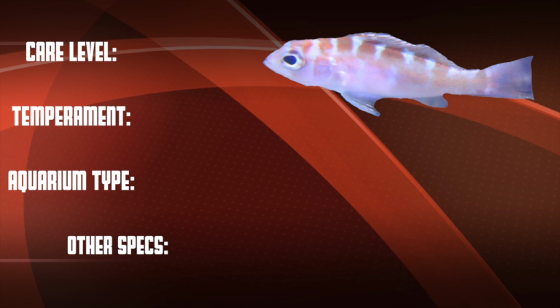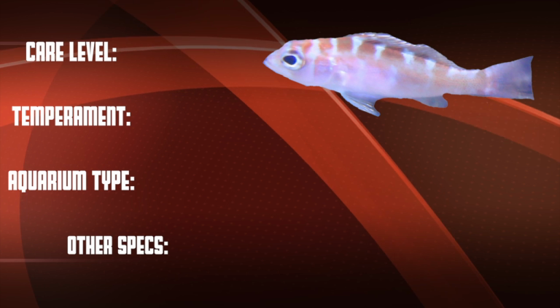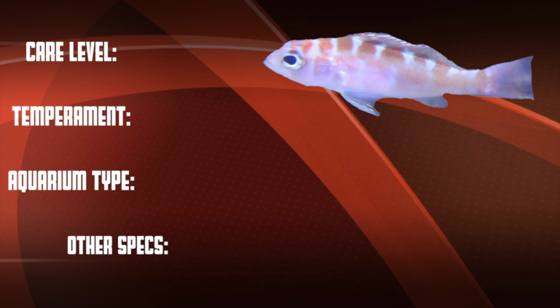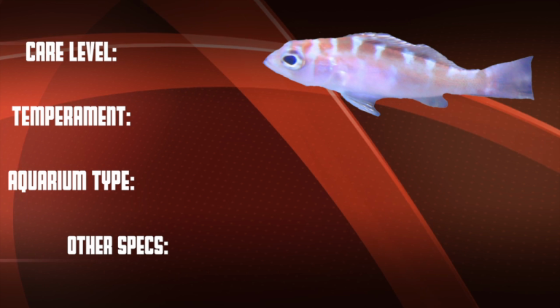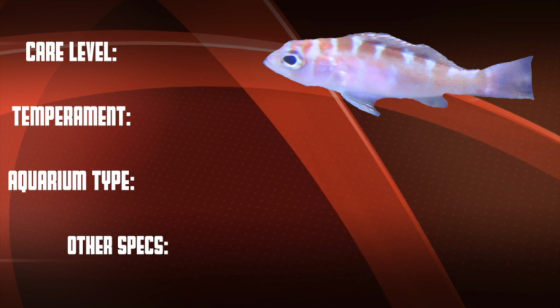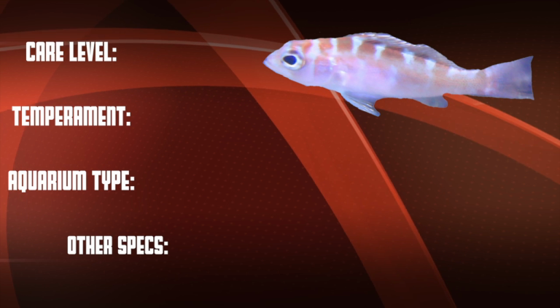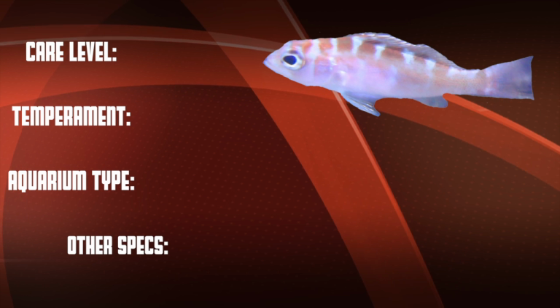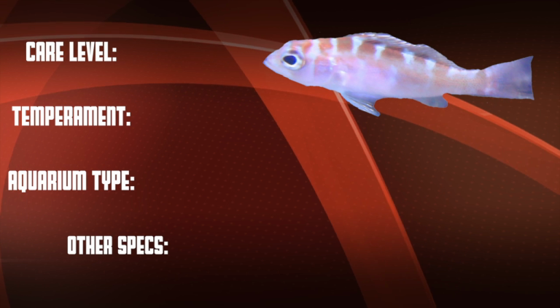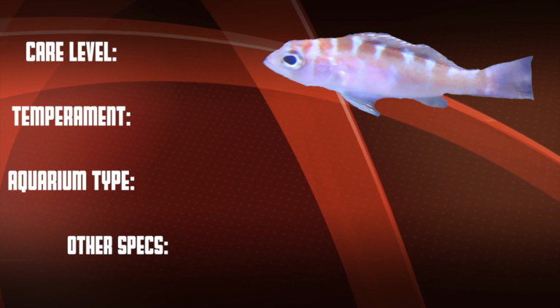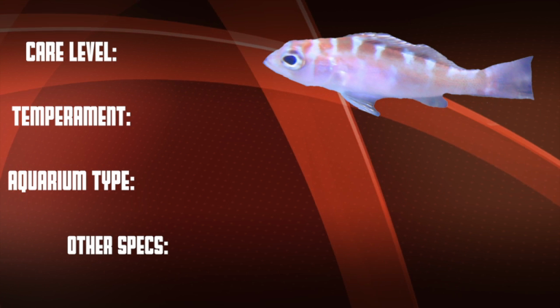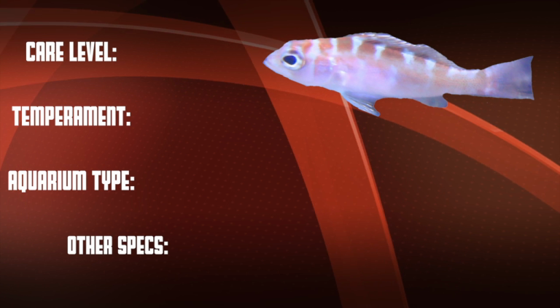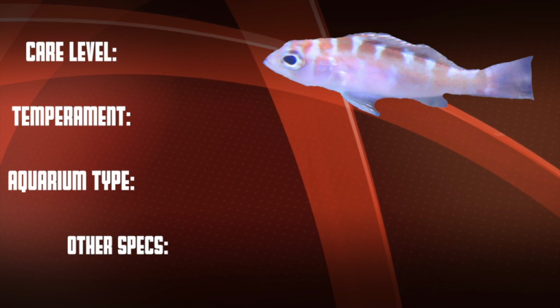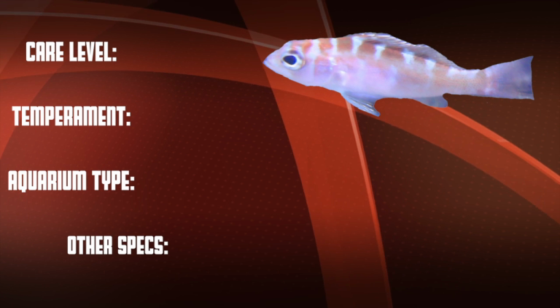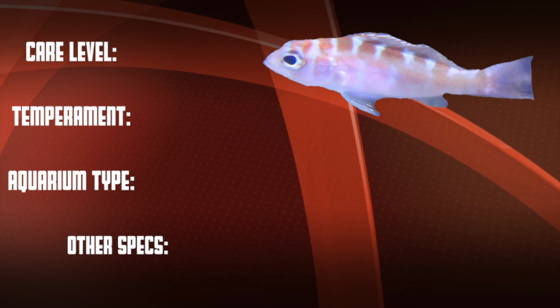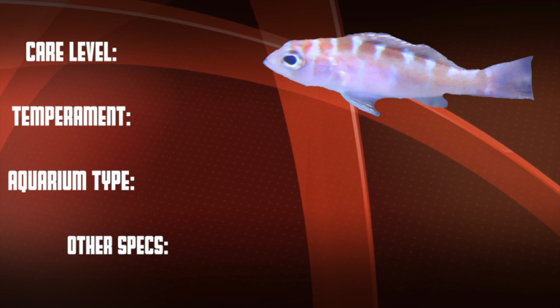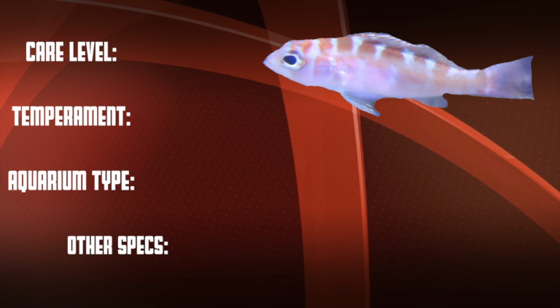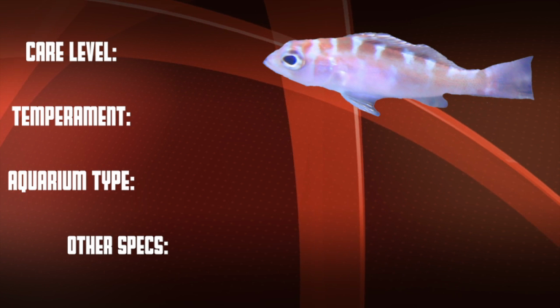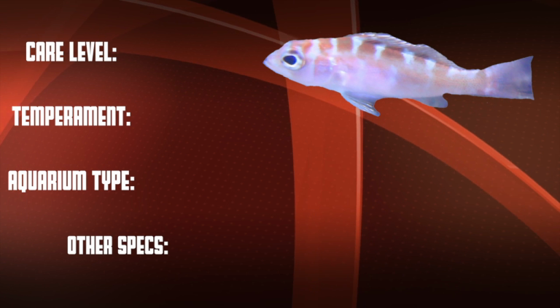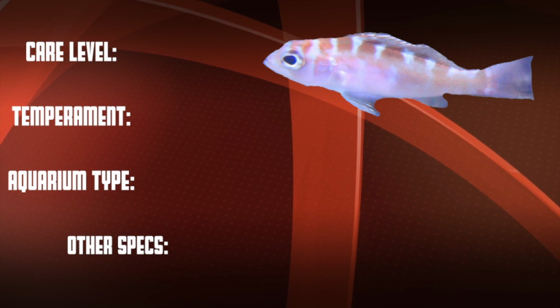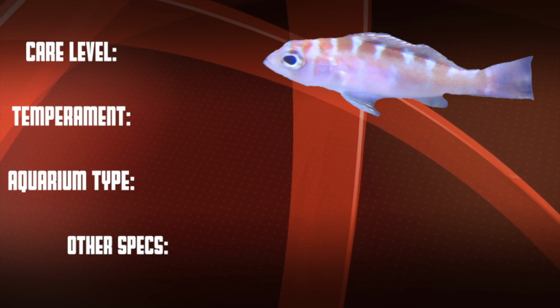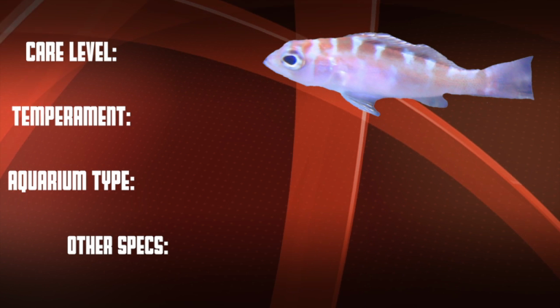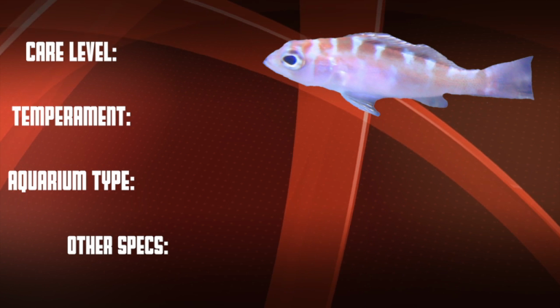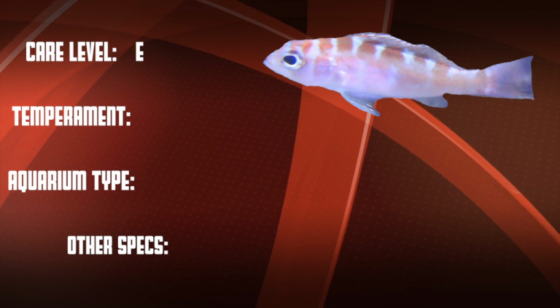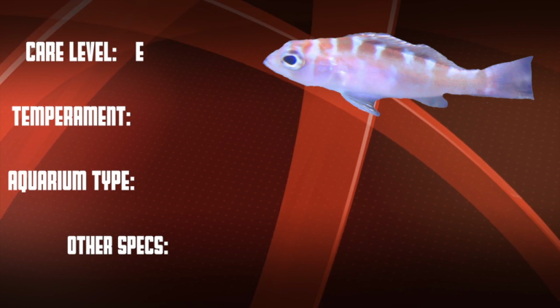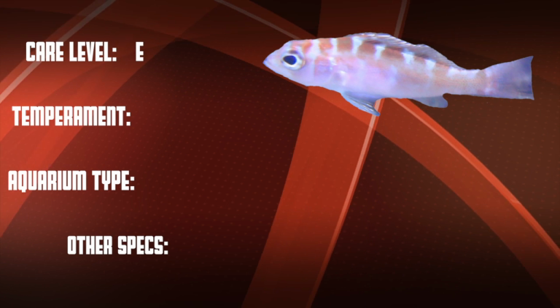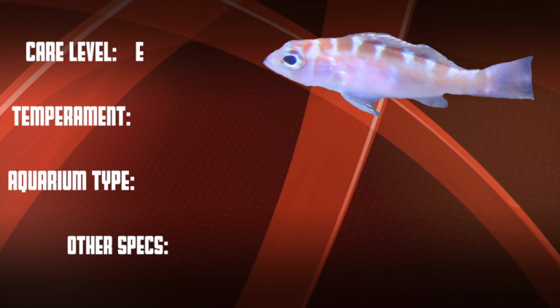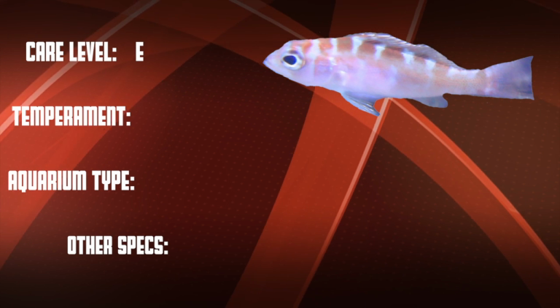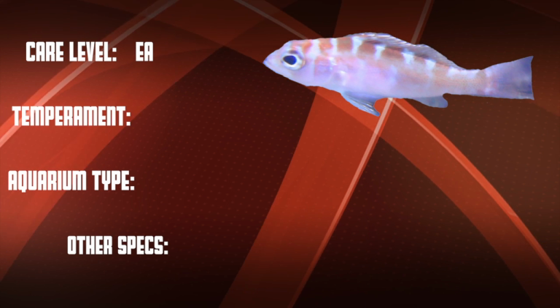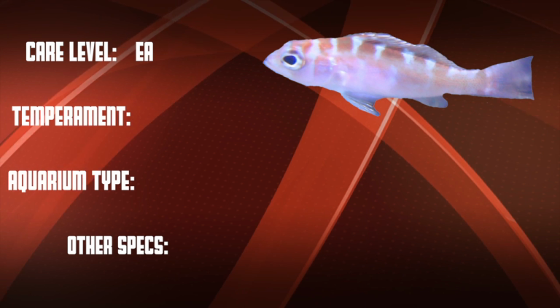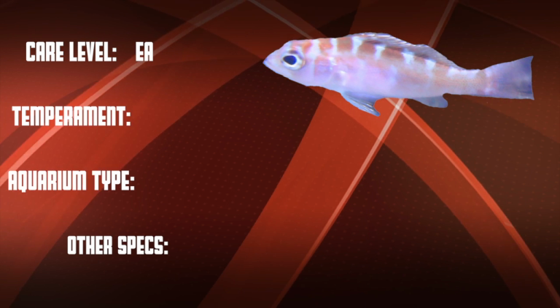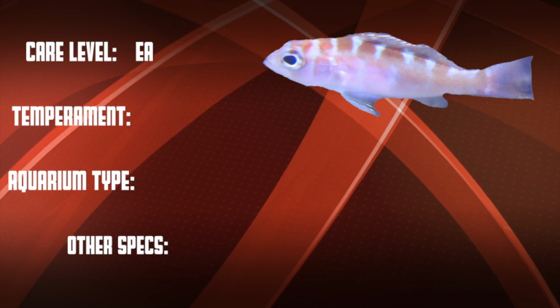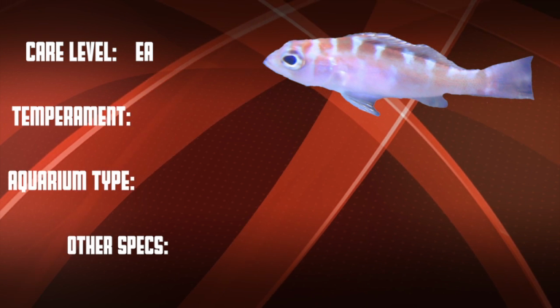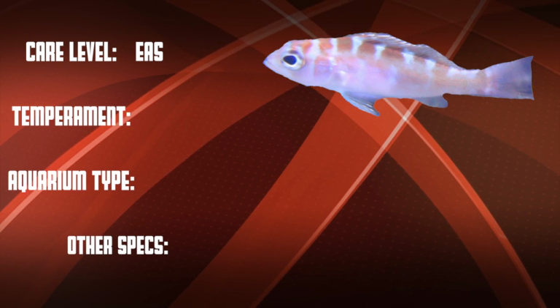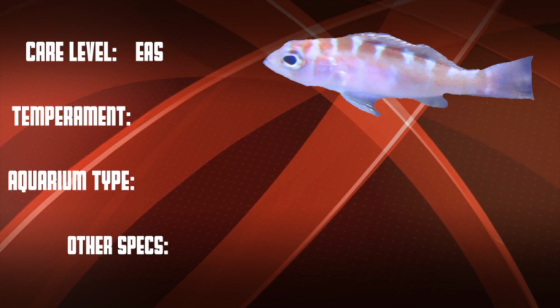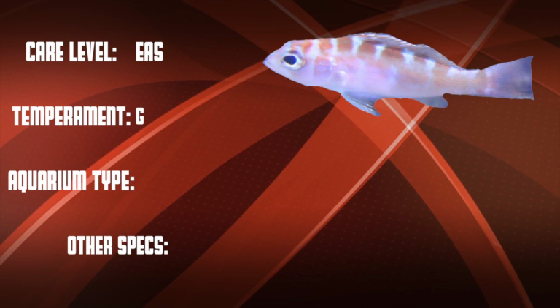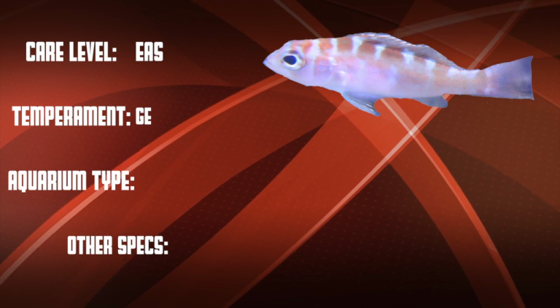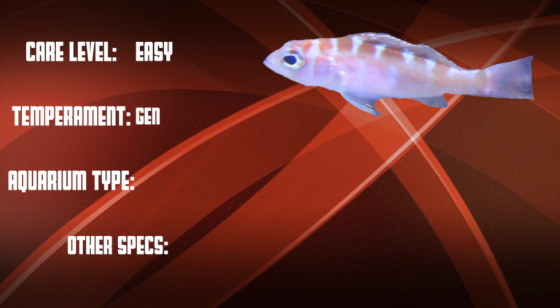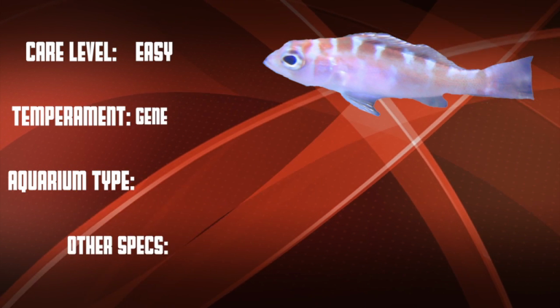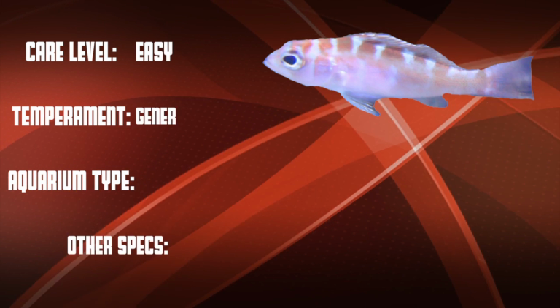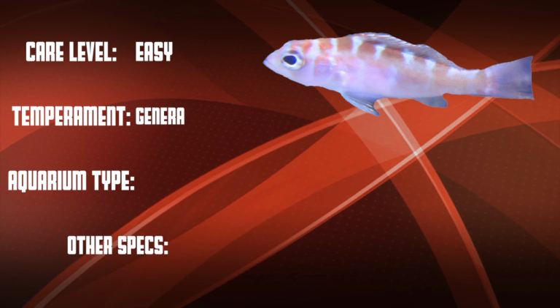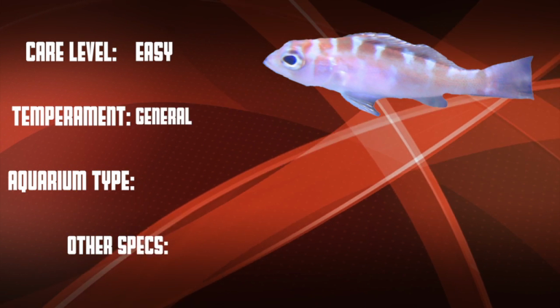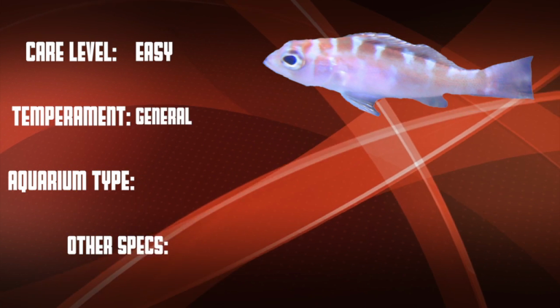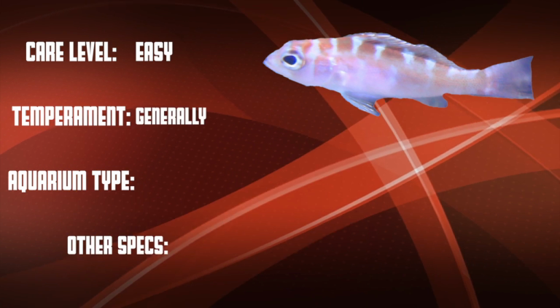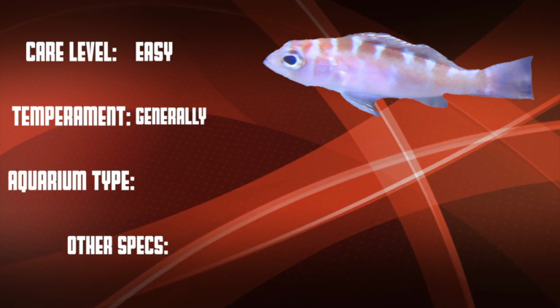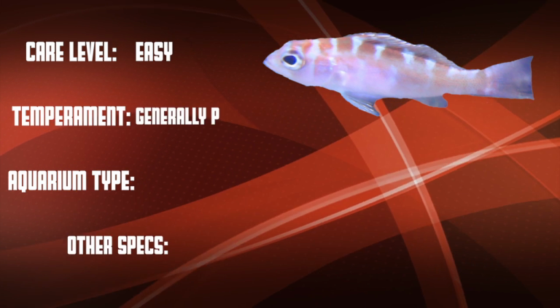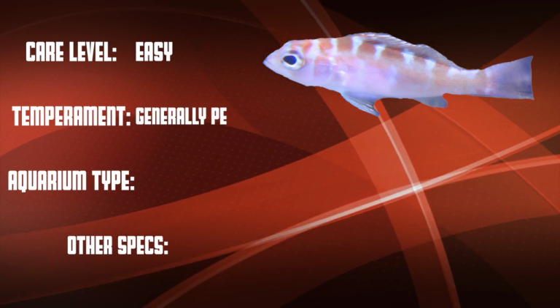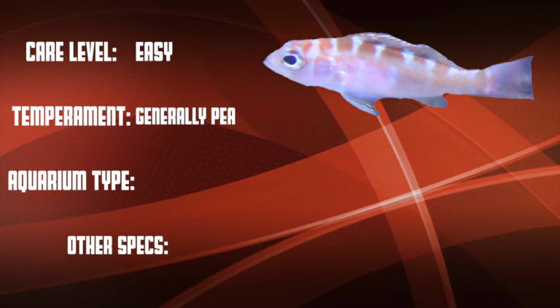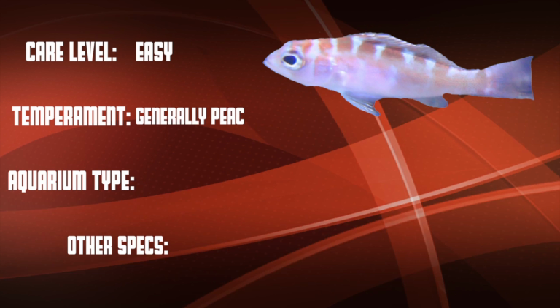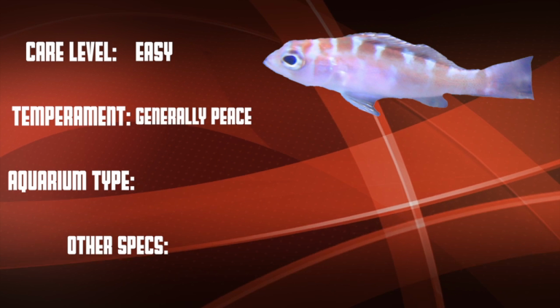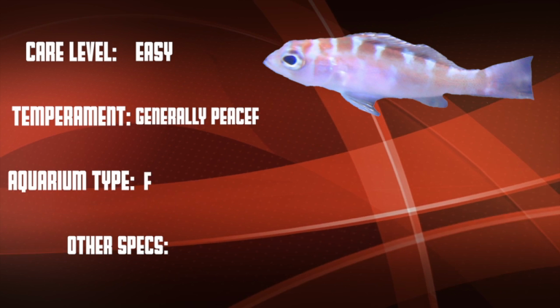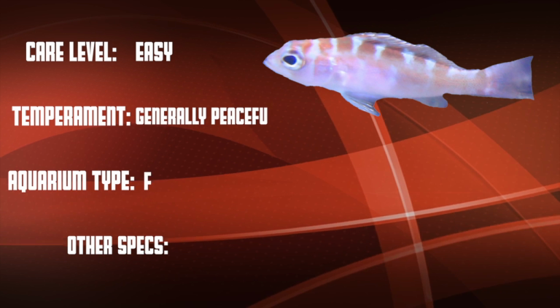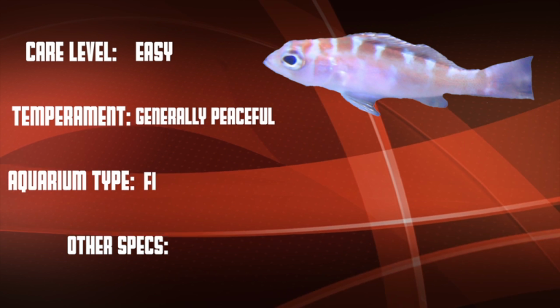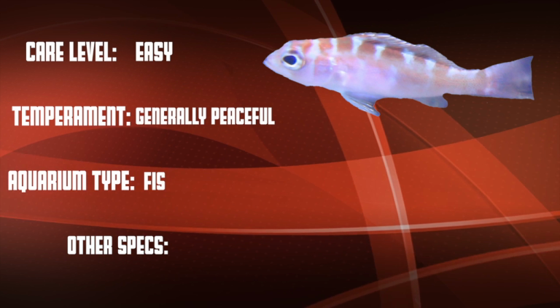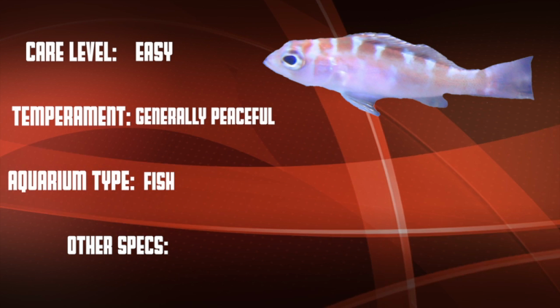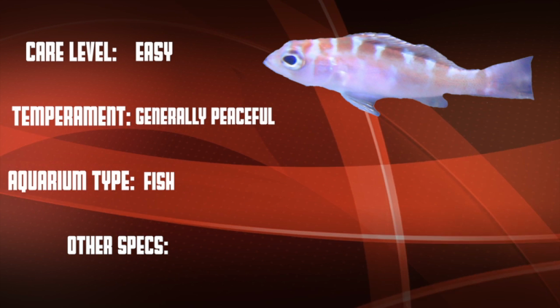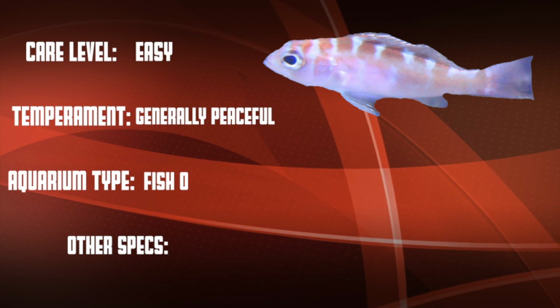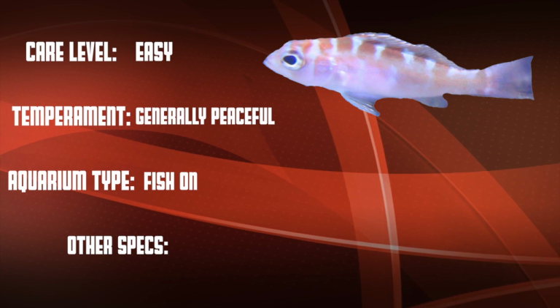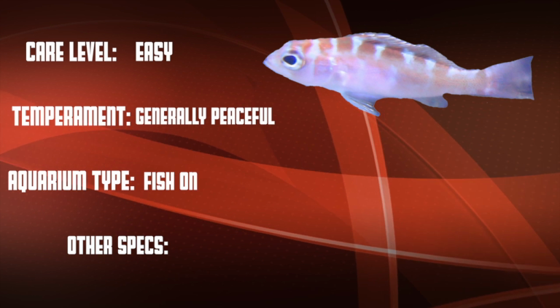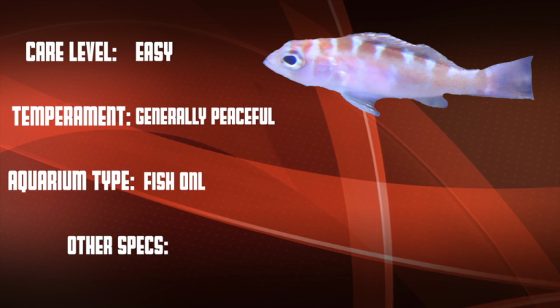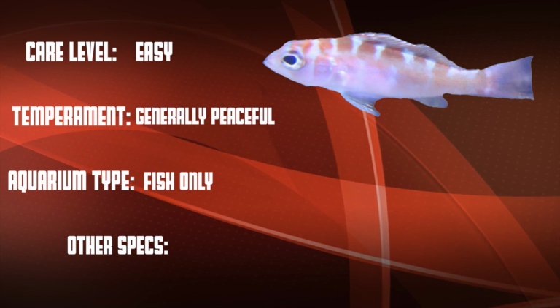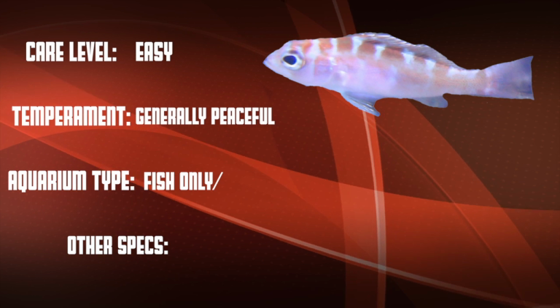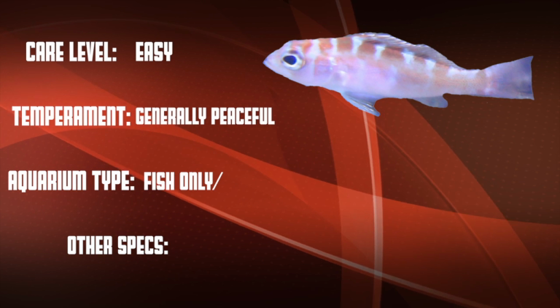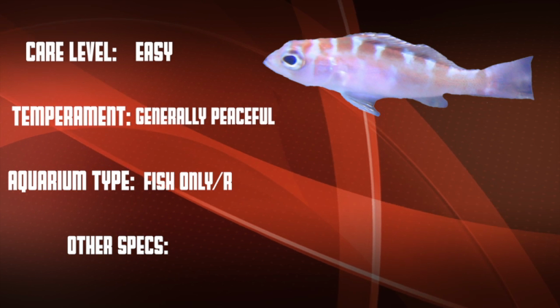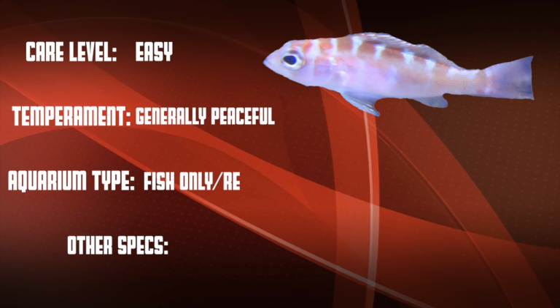Okay, so let's go over our checklist. This is an easy care level fish that is generally peaceful. They work well in both fish-only and reef tanks.